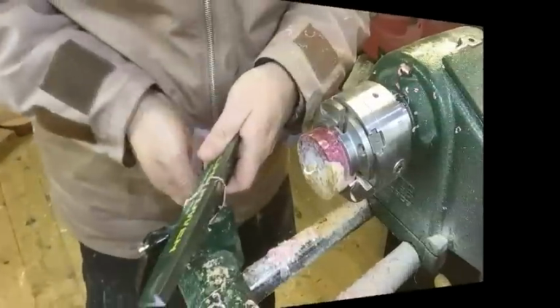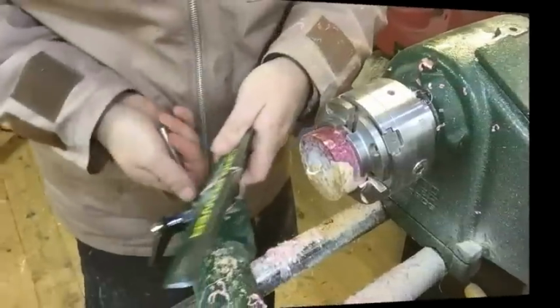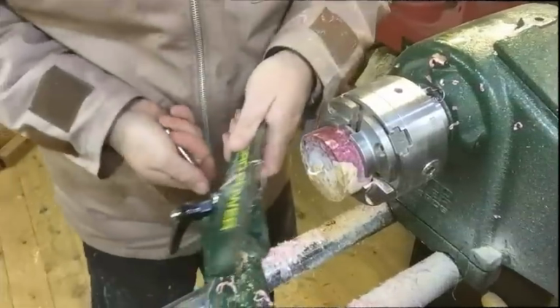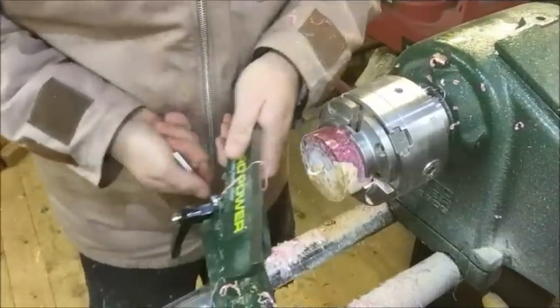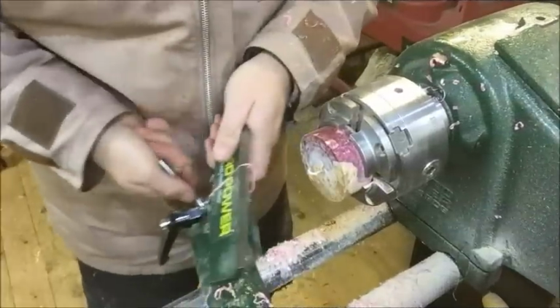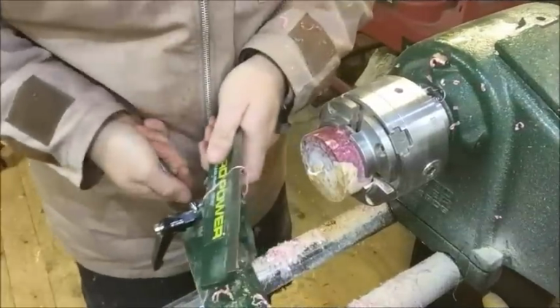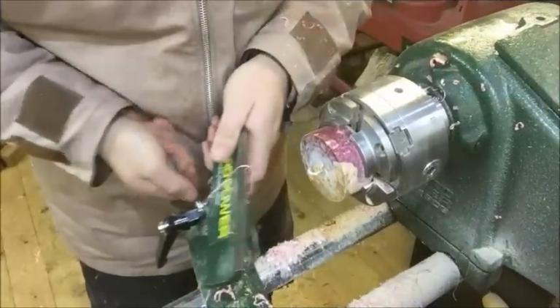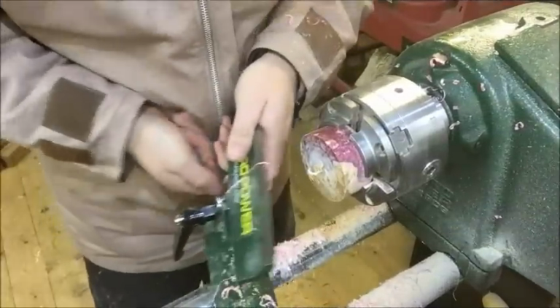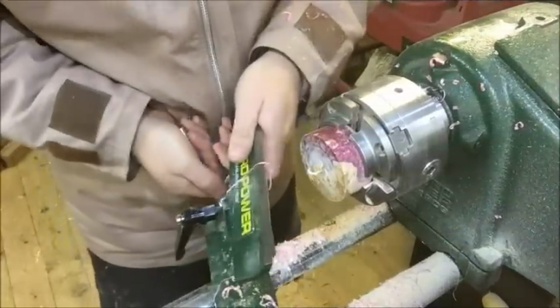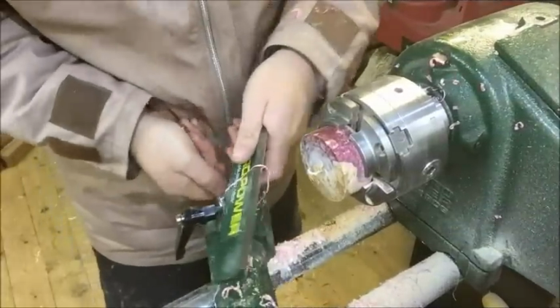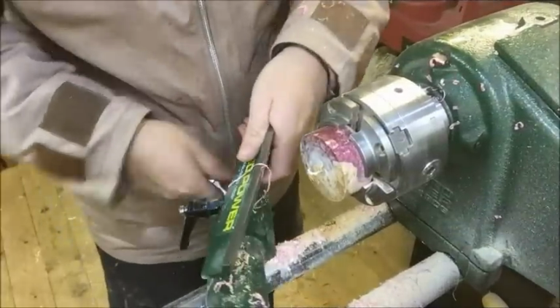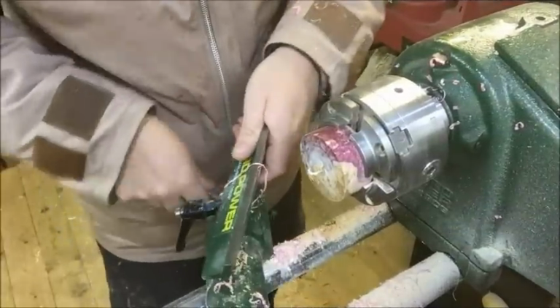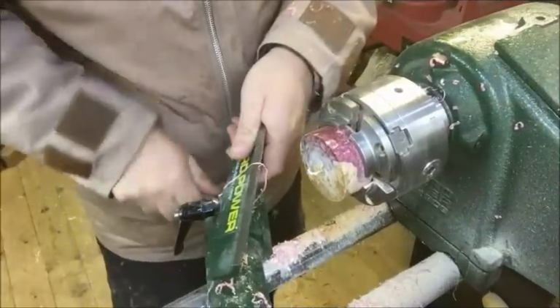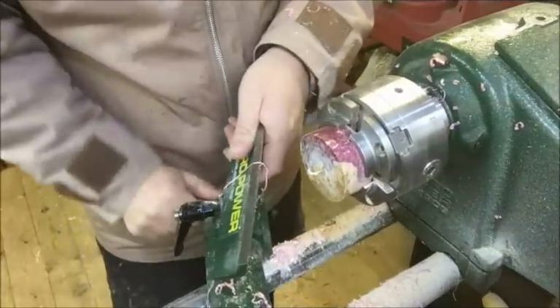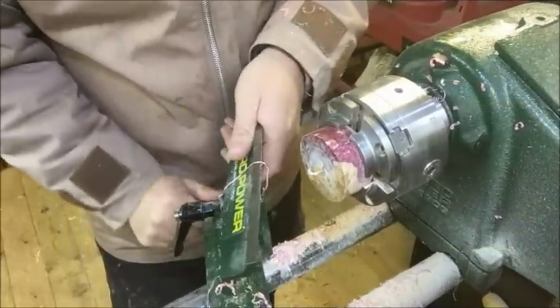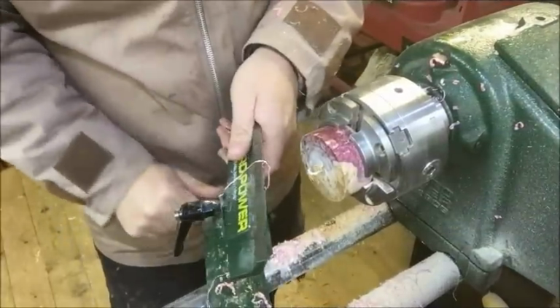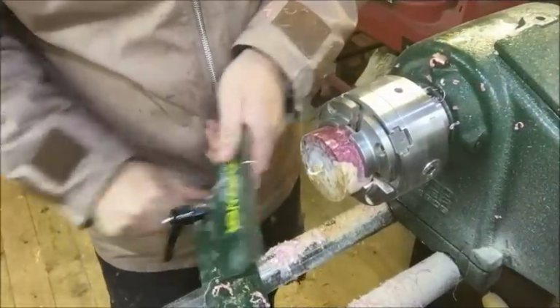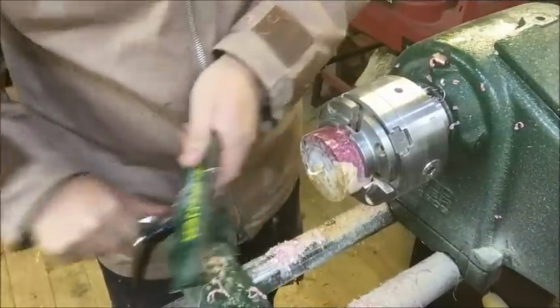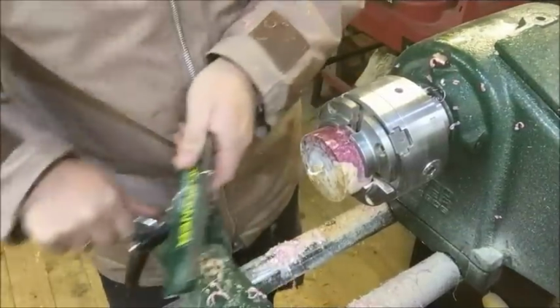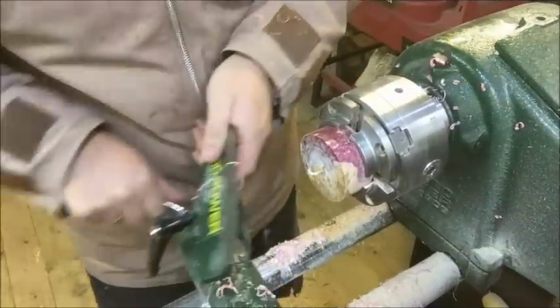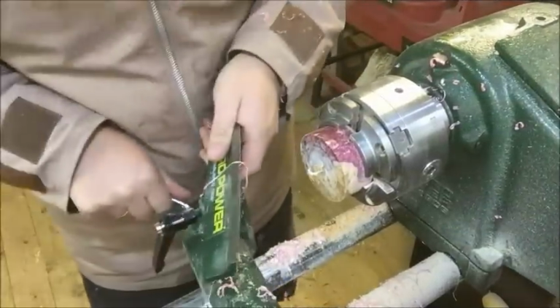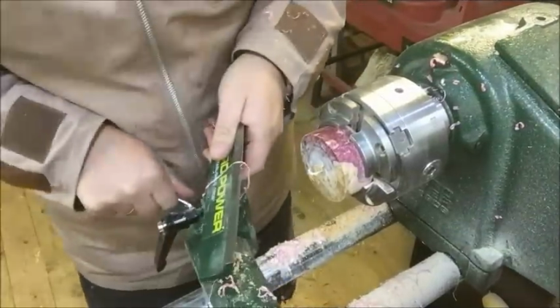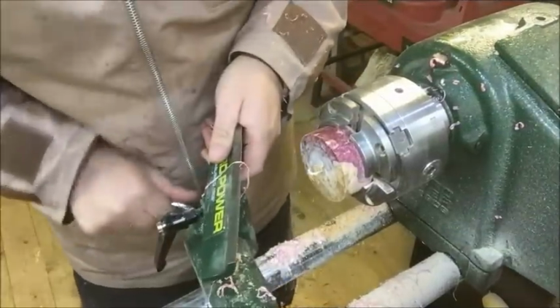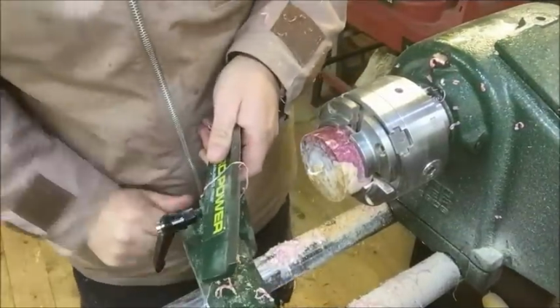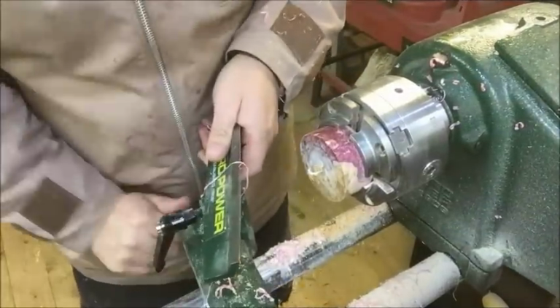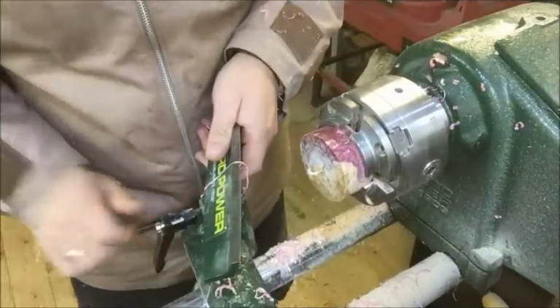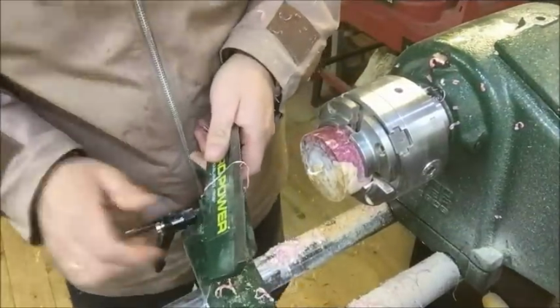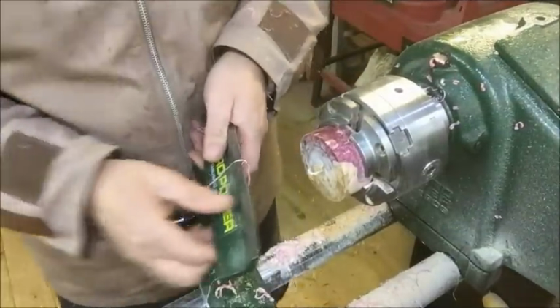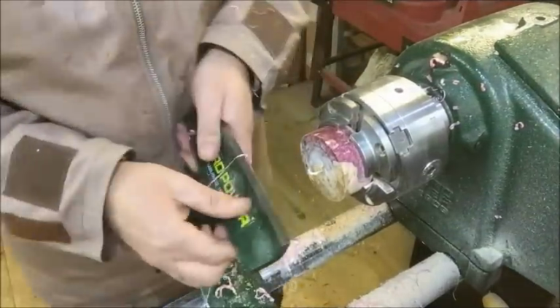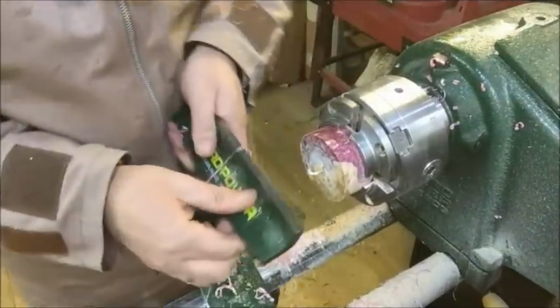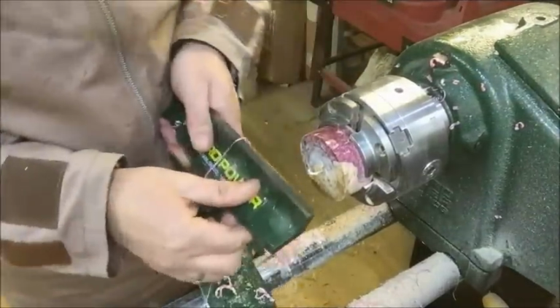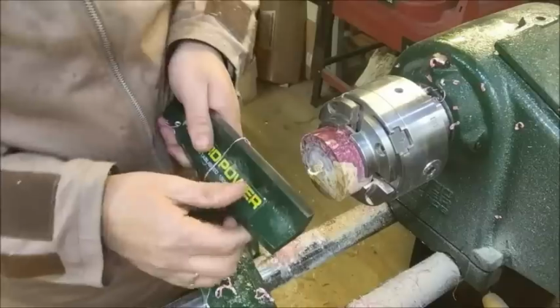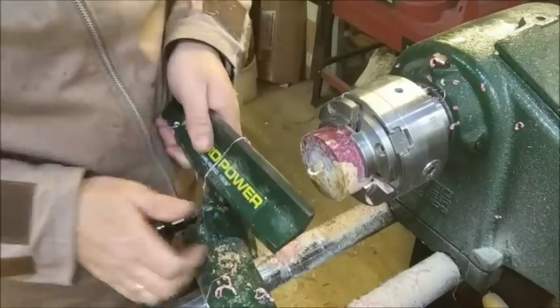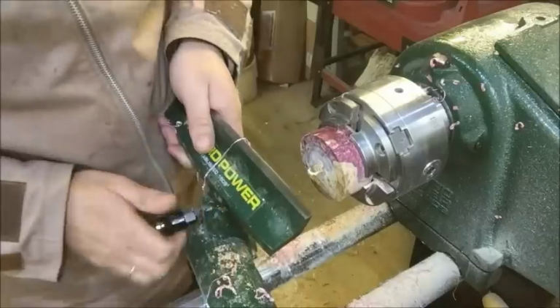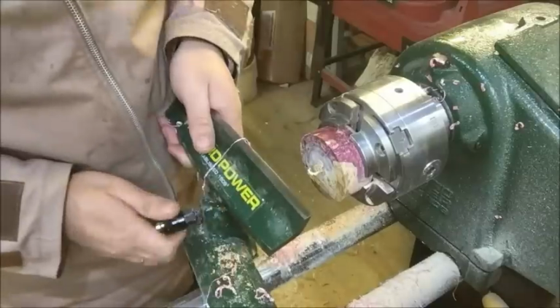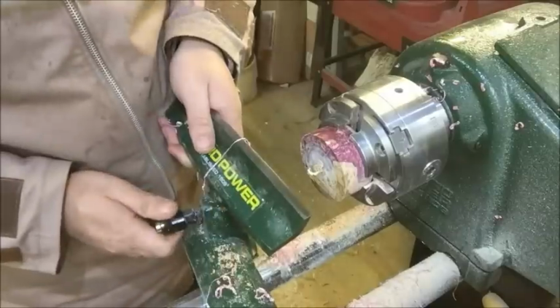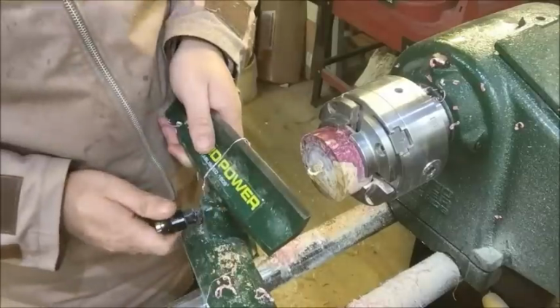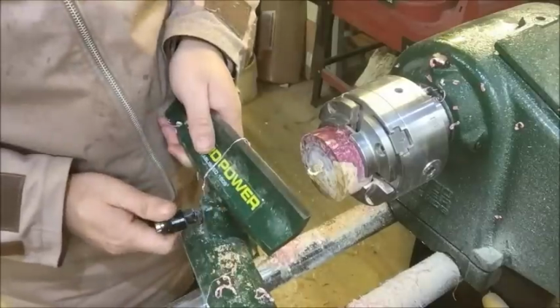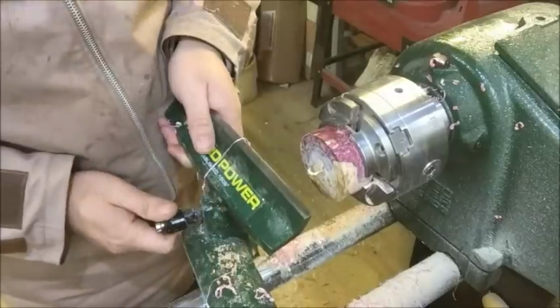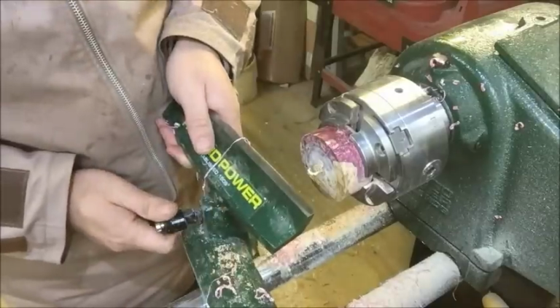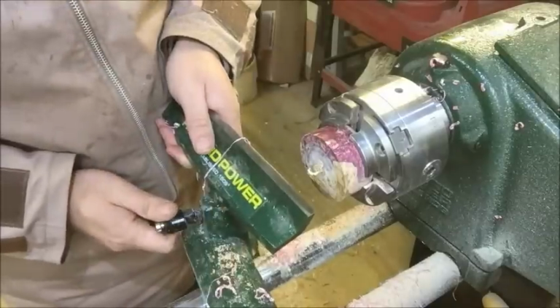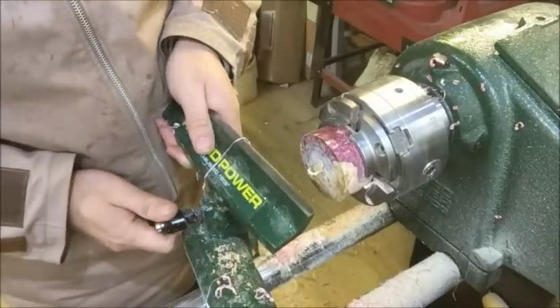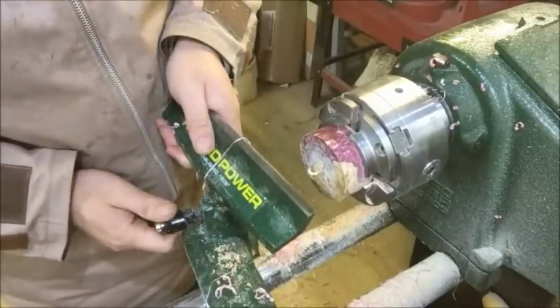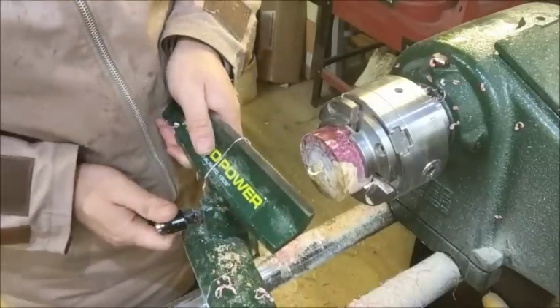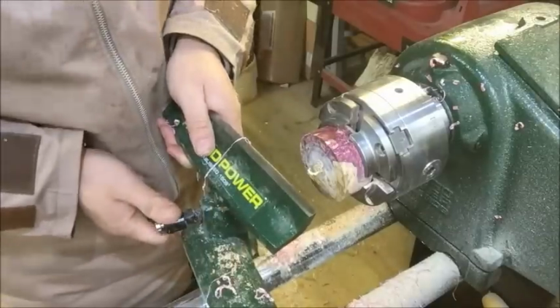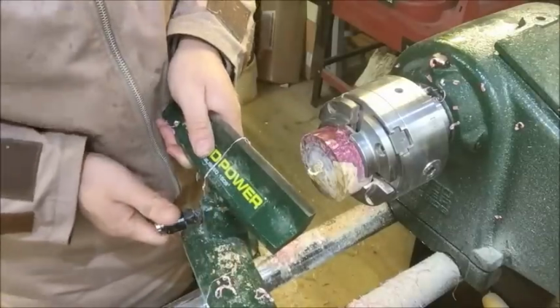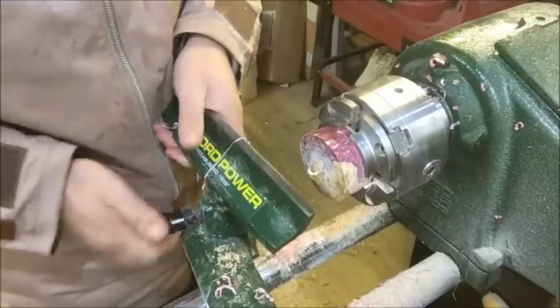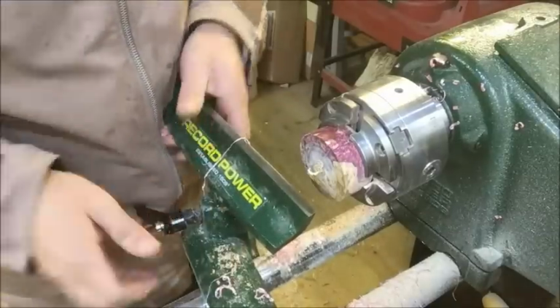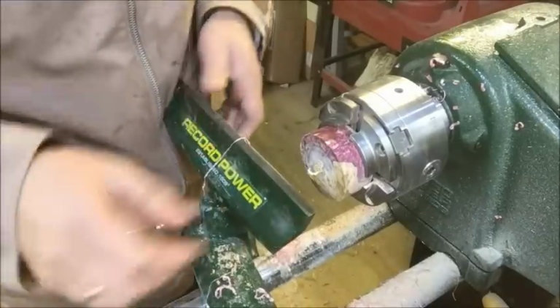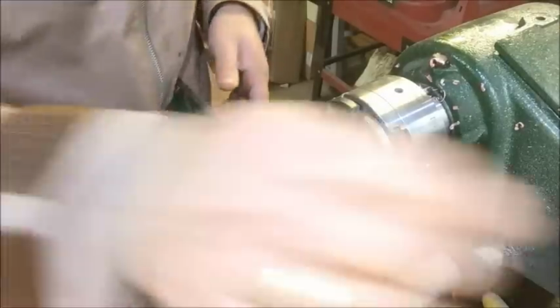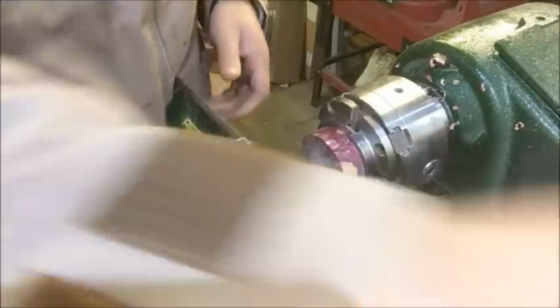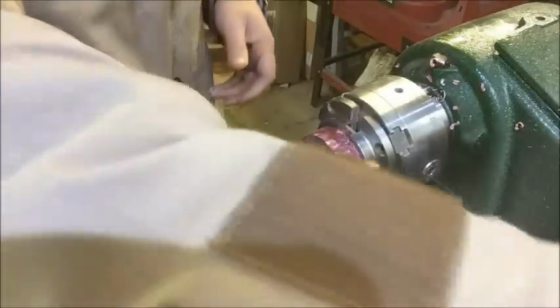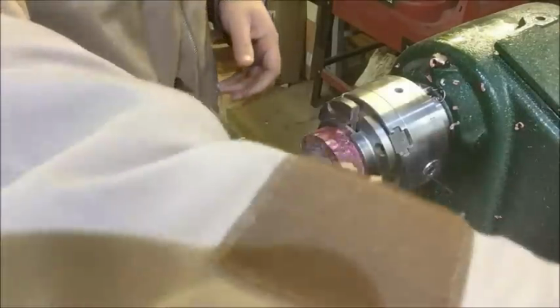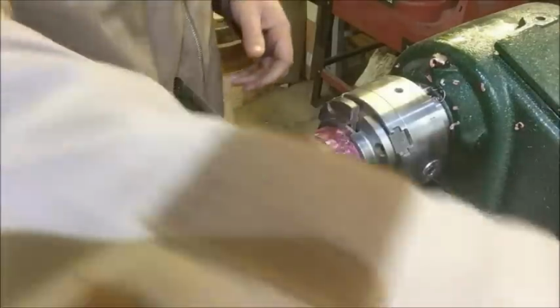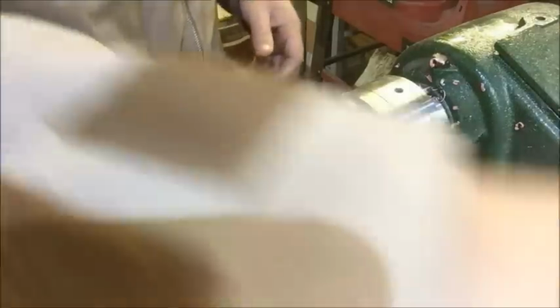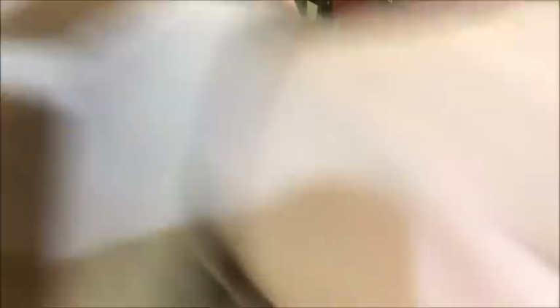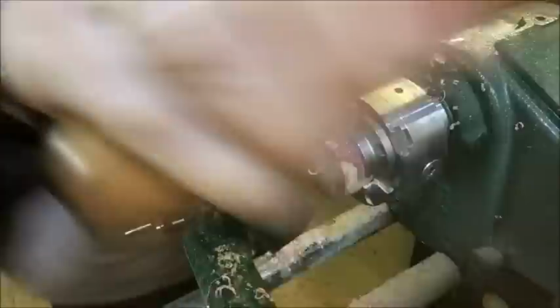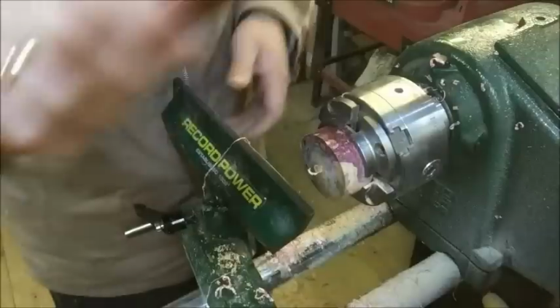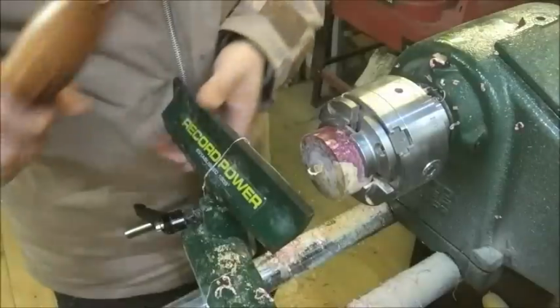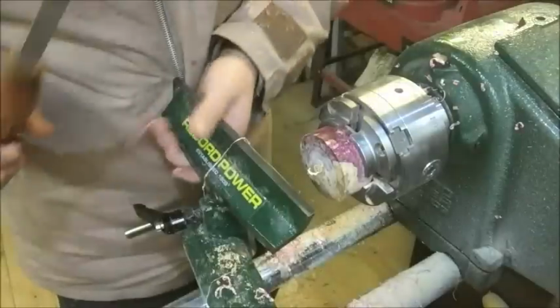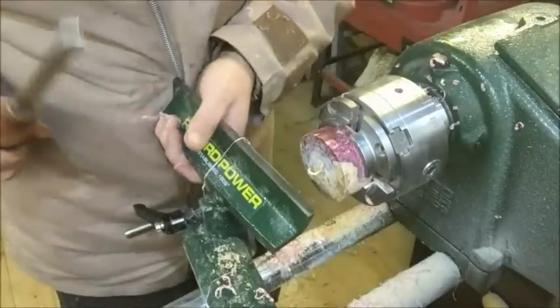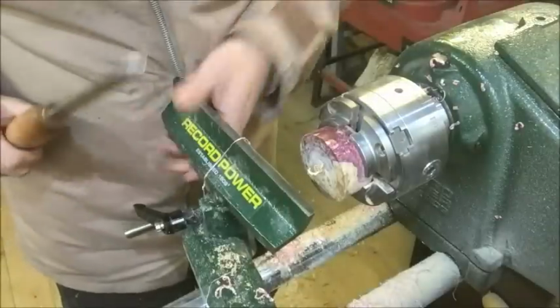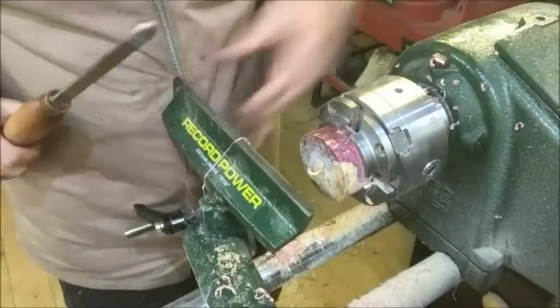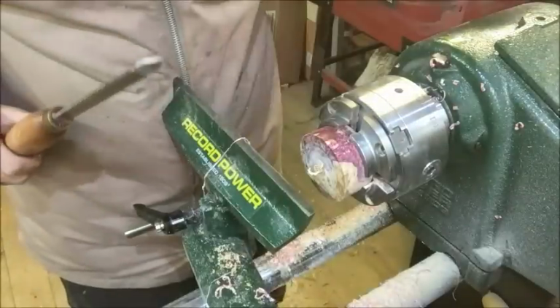I've mounted the lid in the chuck. I'm just gonna hollow out the lid now.